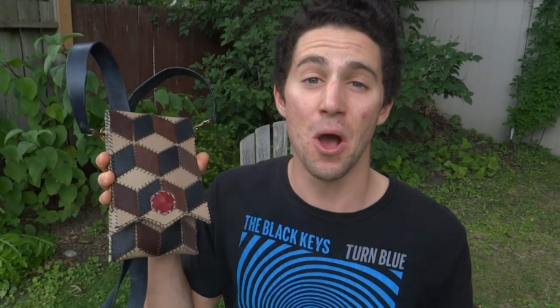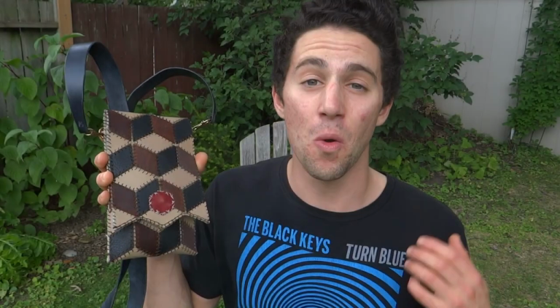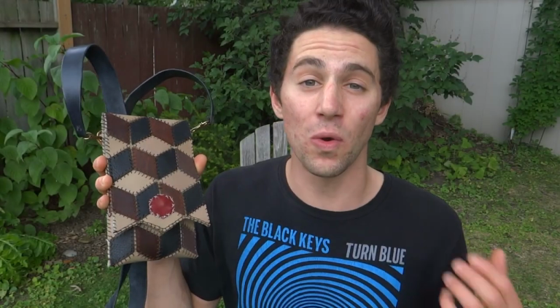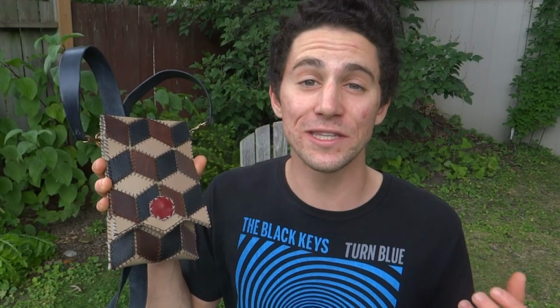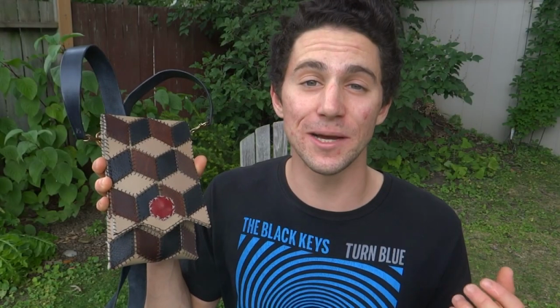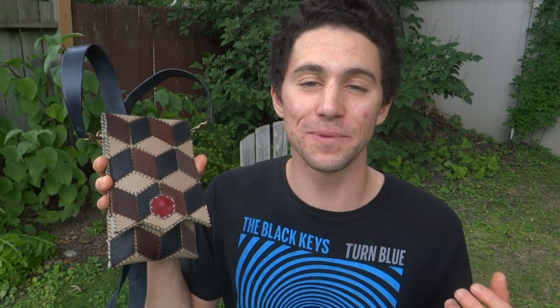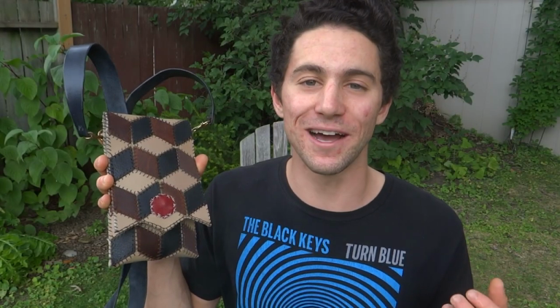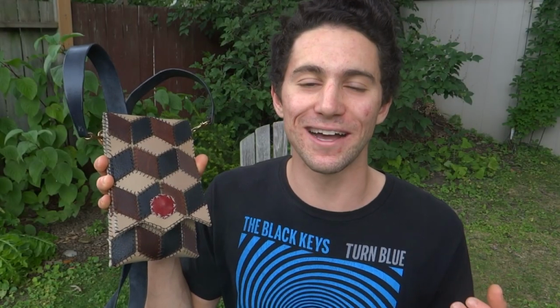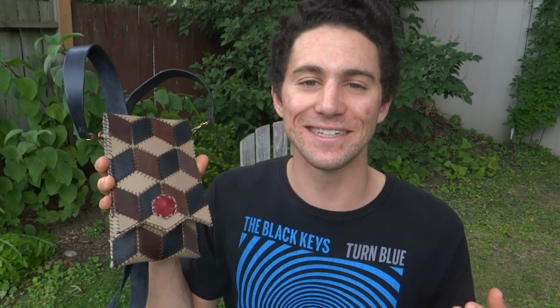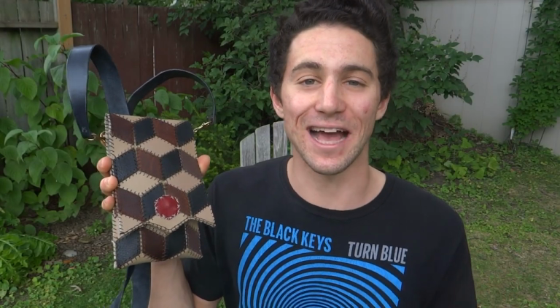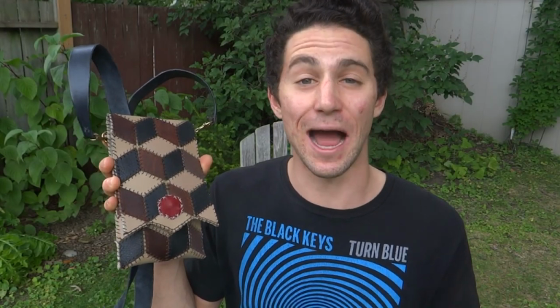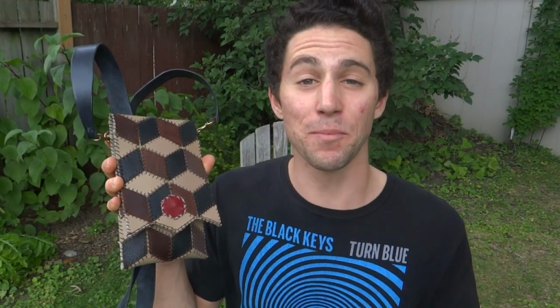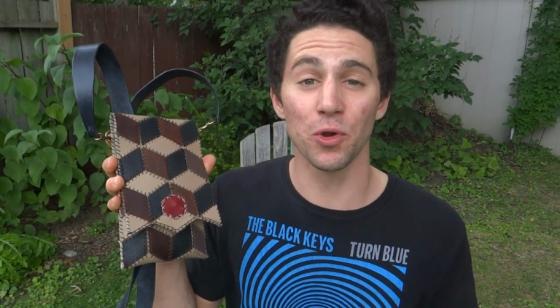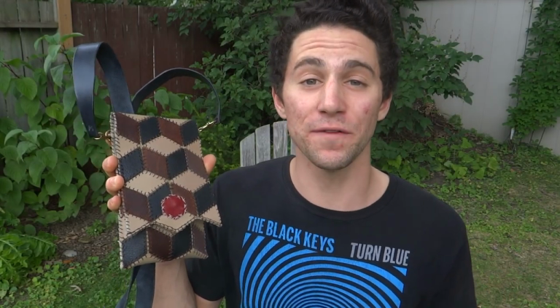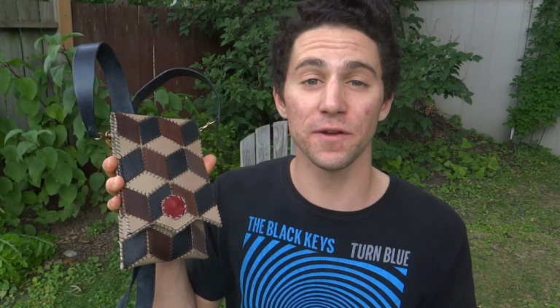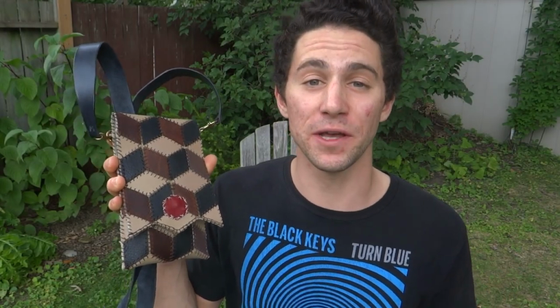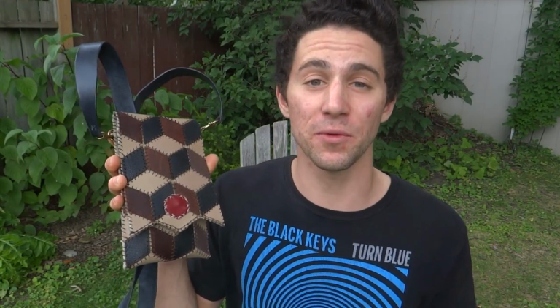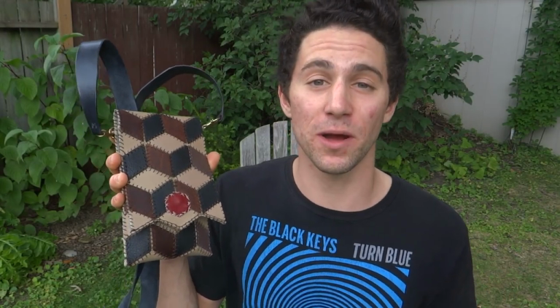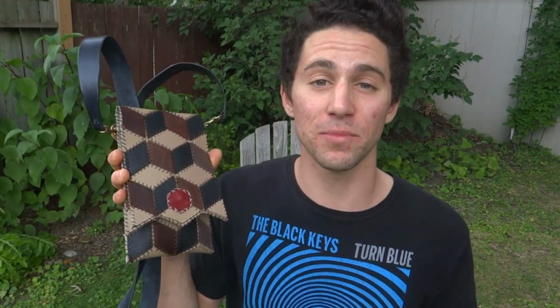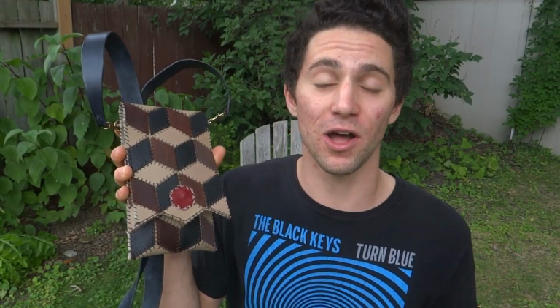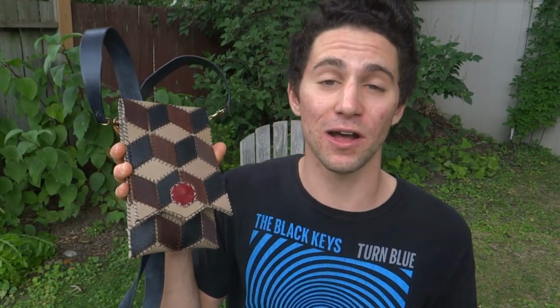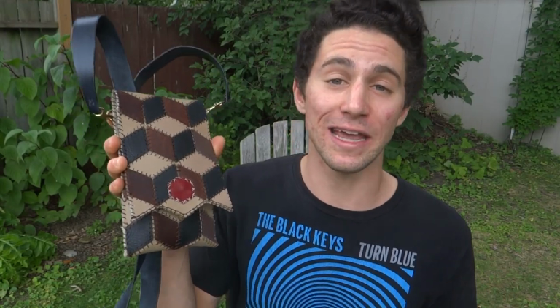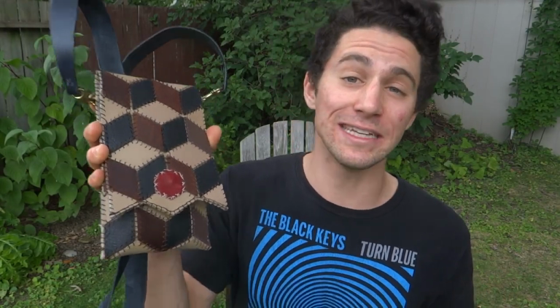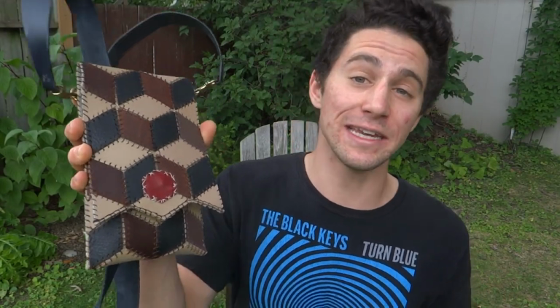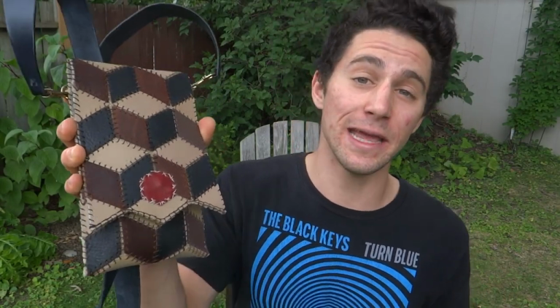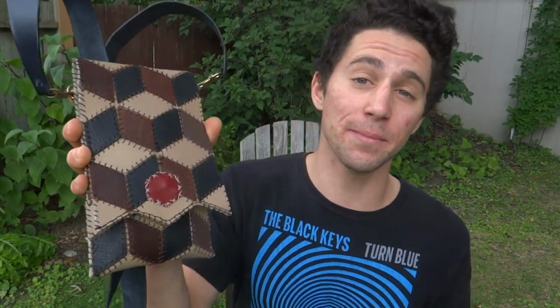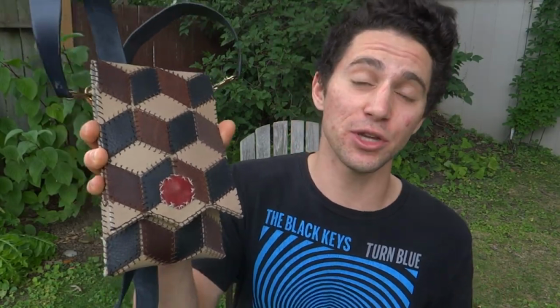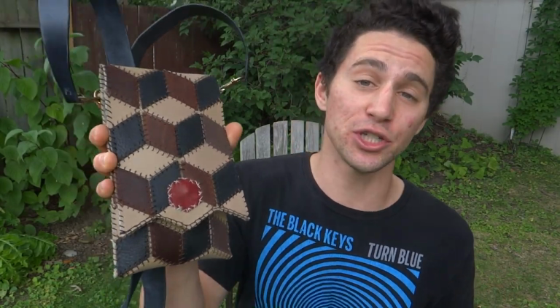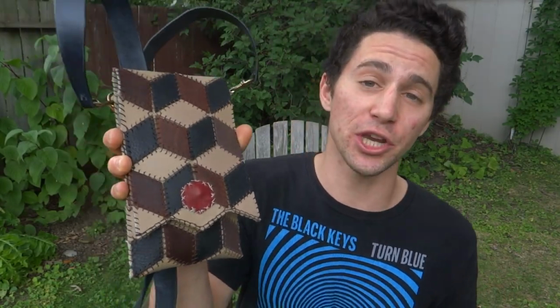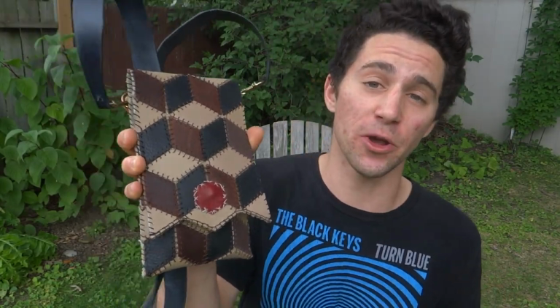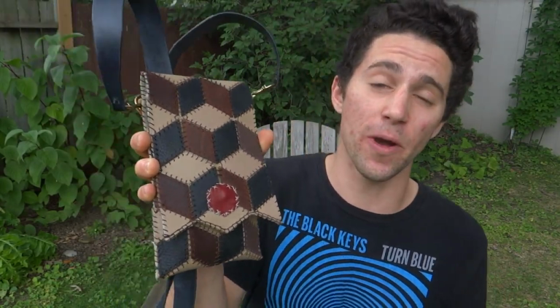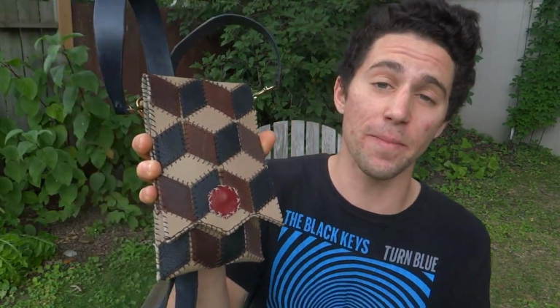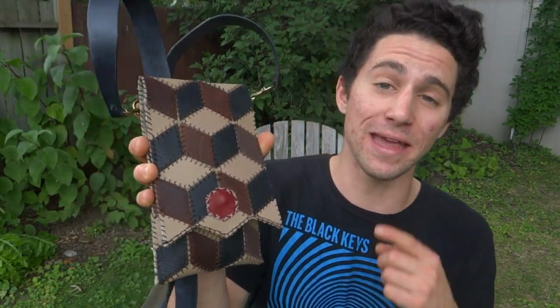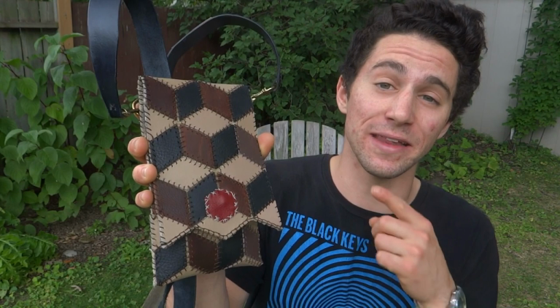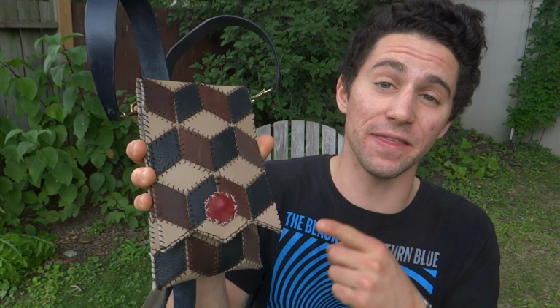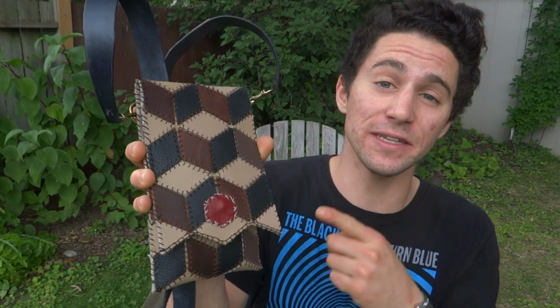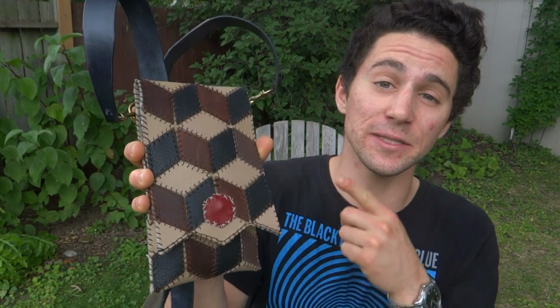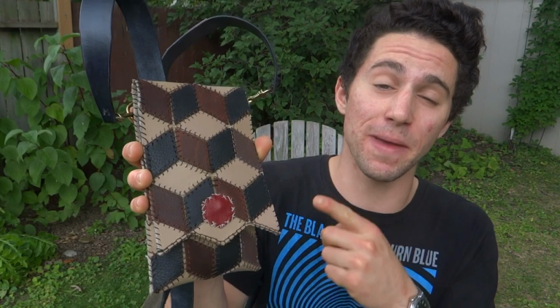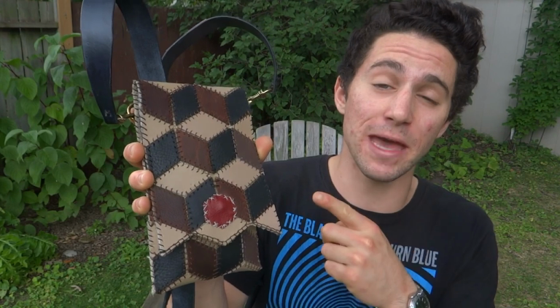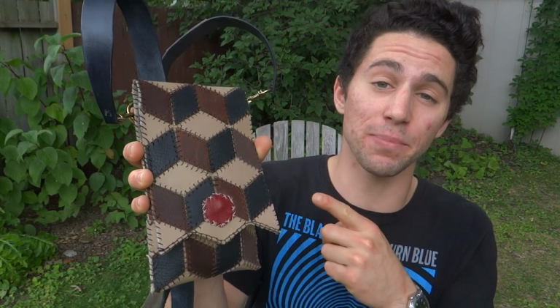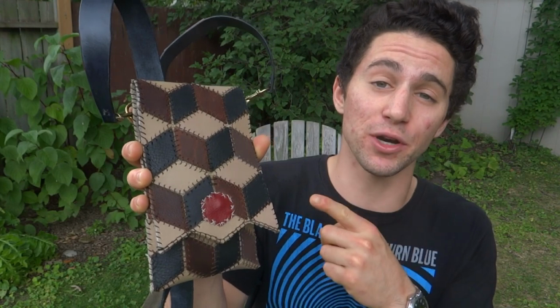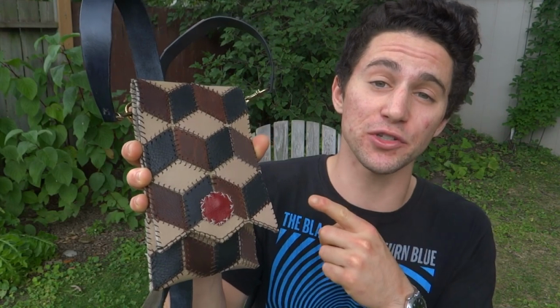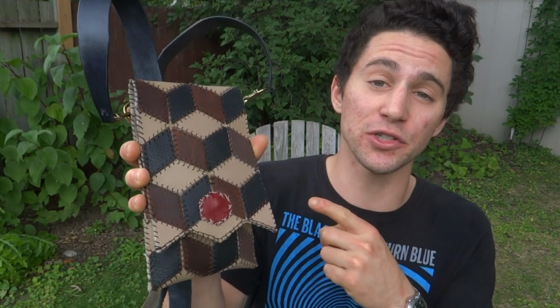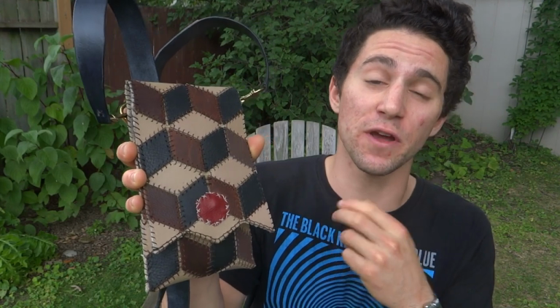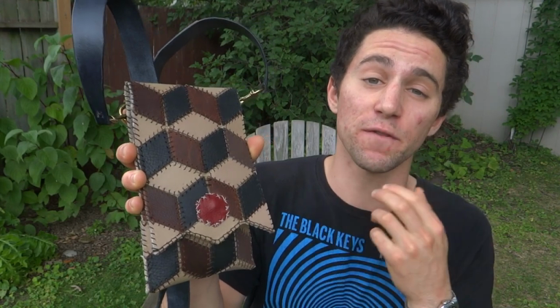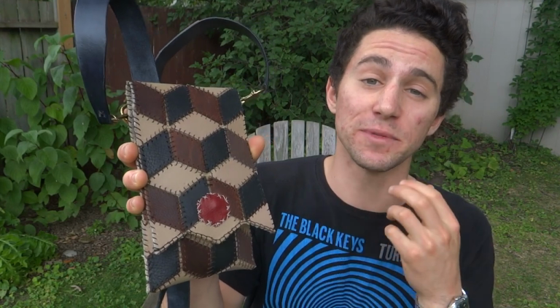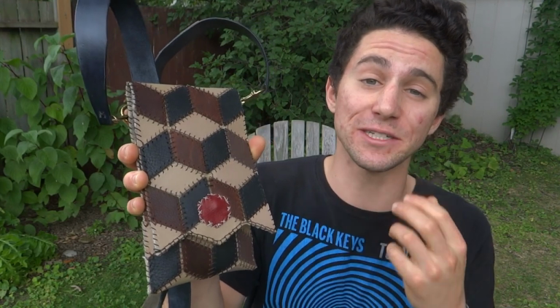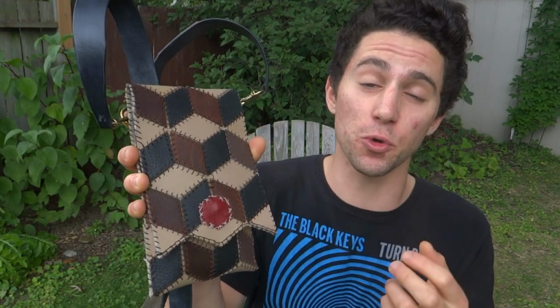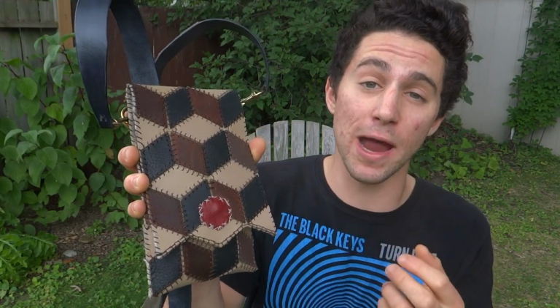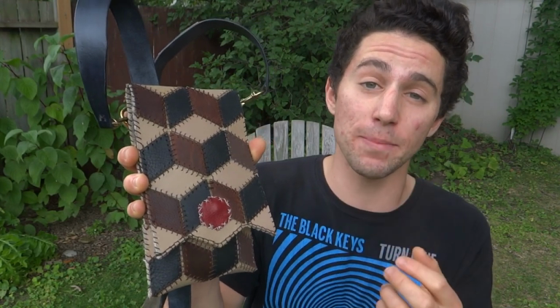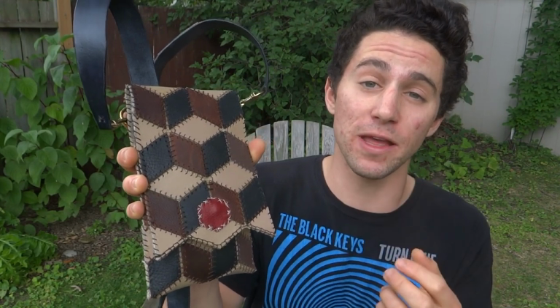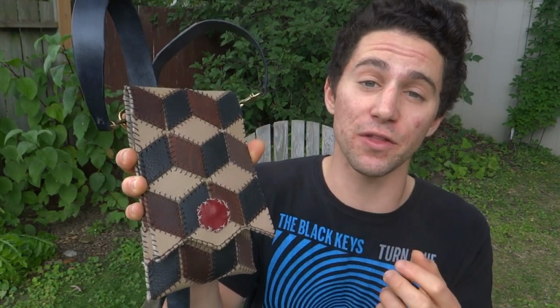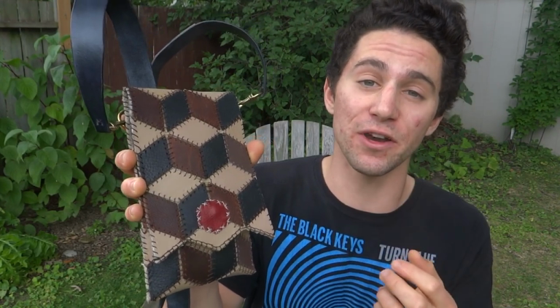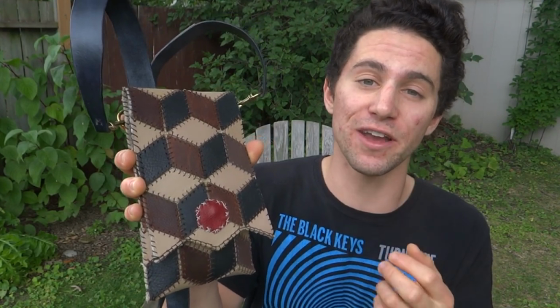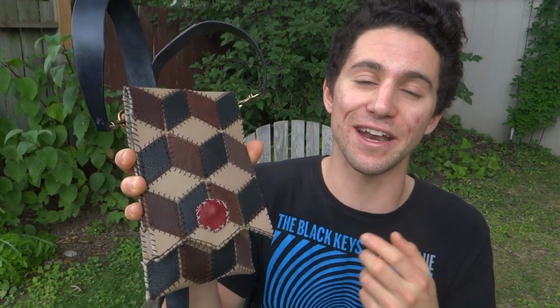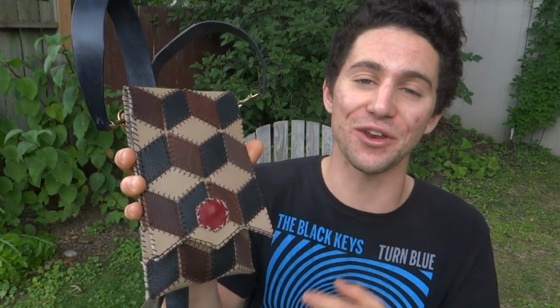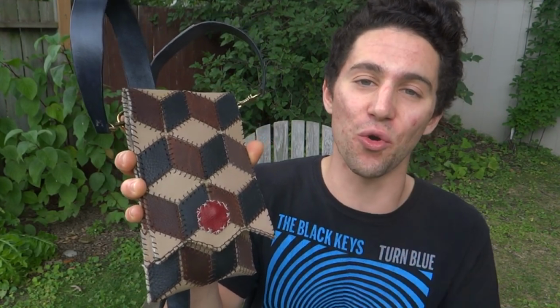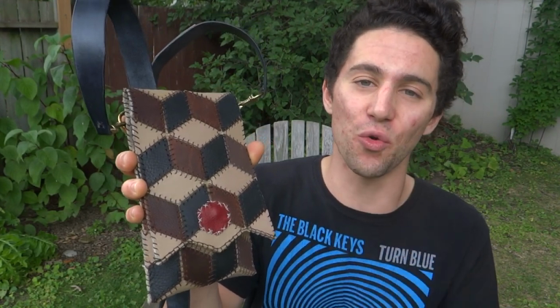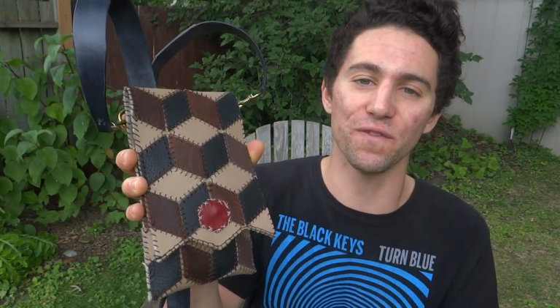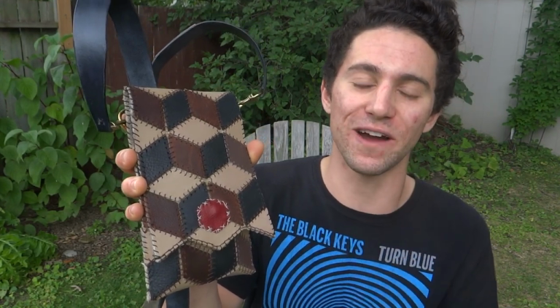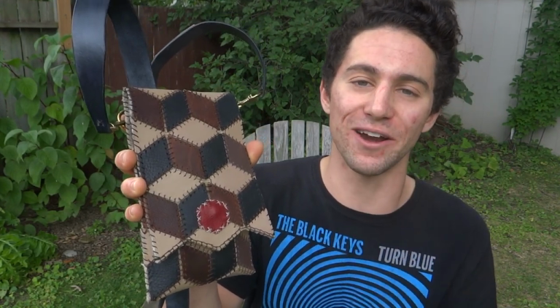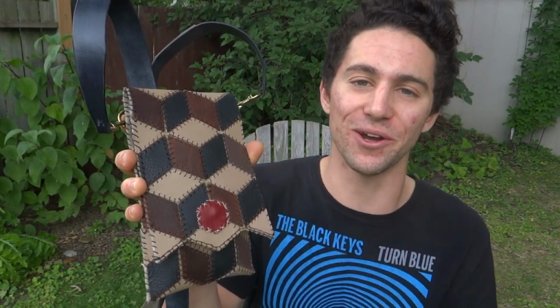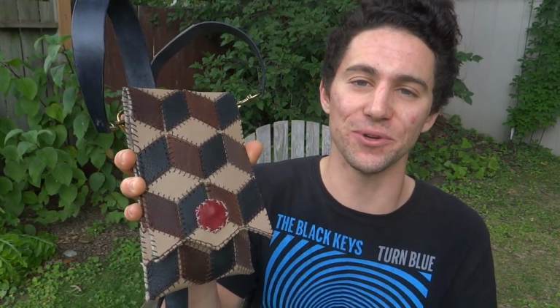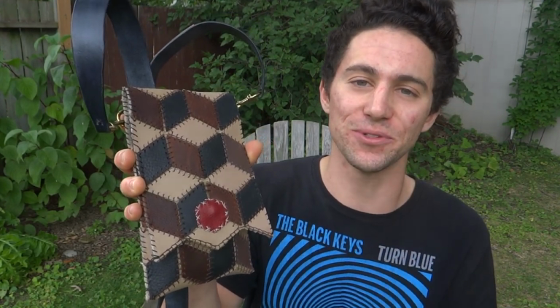What's up guys, I'm Worley from Yelron Blog, and today I'm going to show you how I made this man purse from scrap leather and an old fire hose.